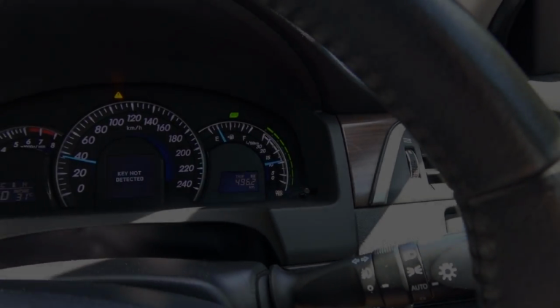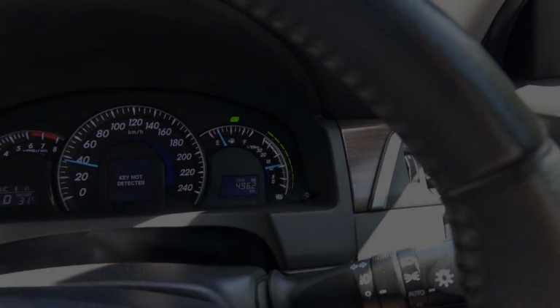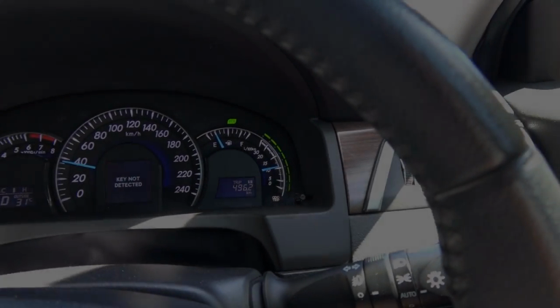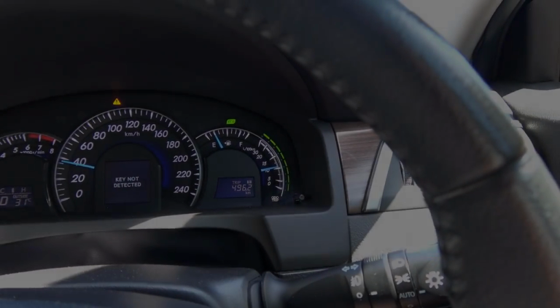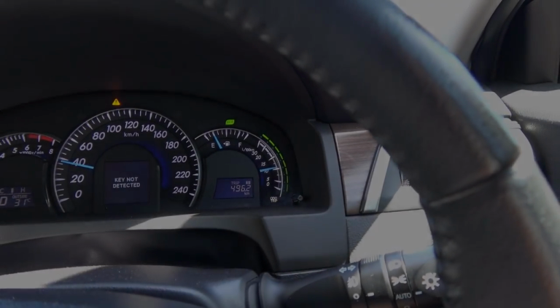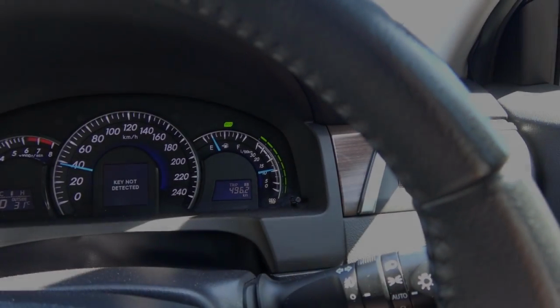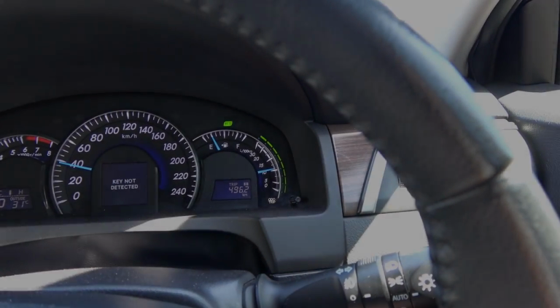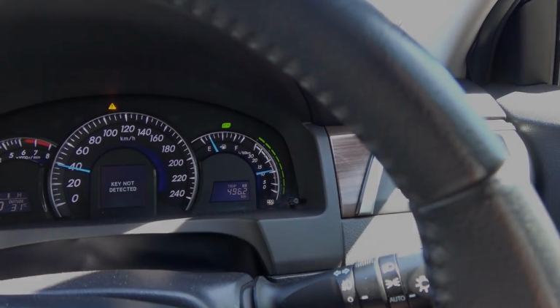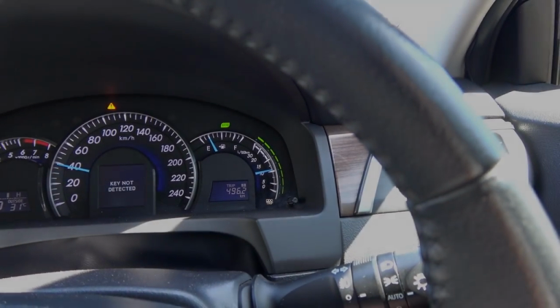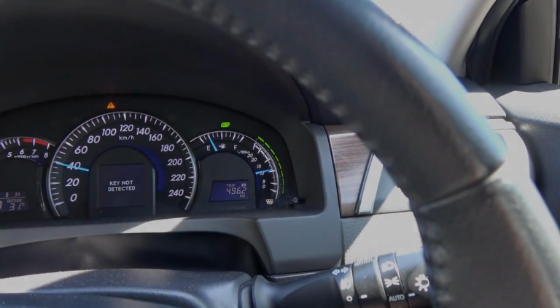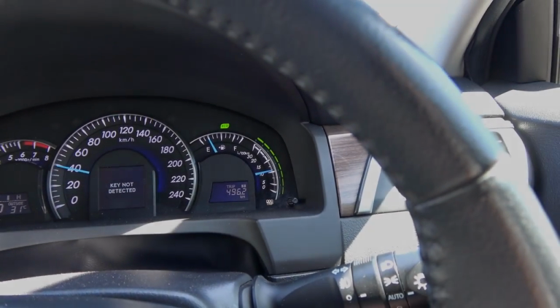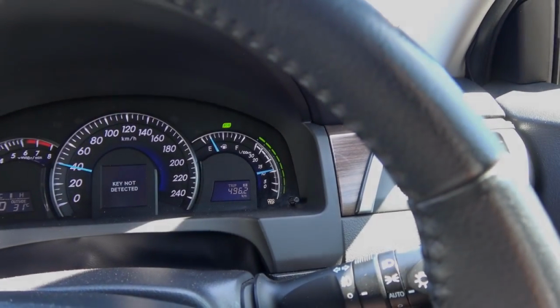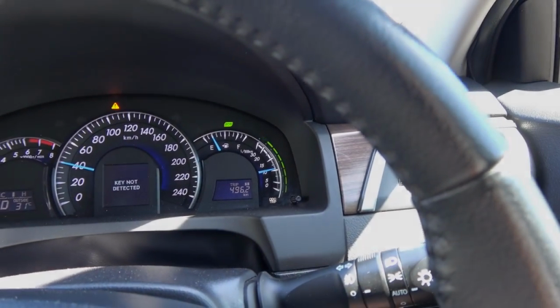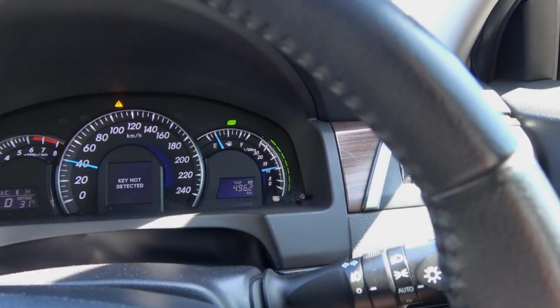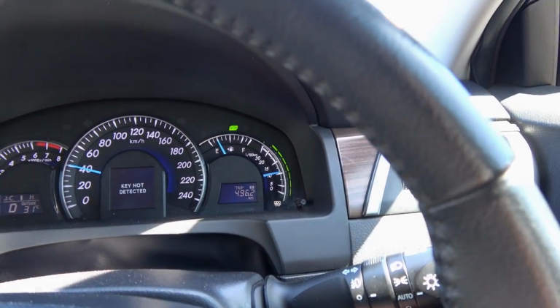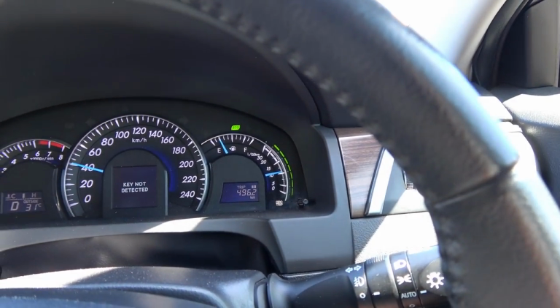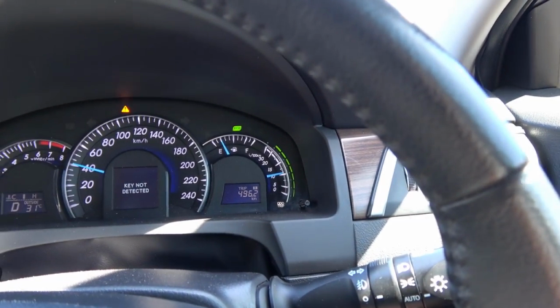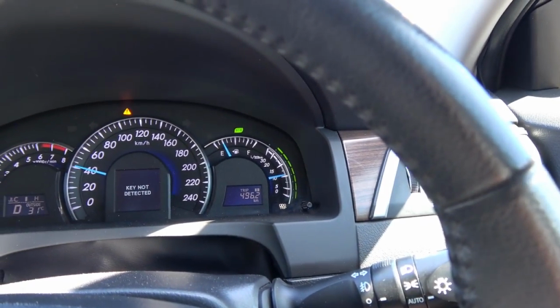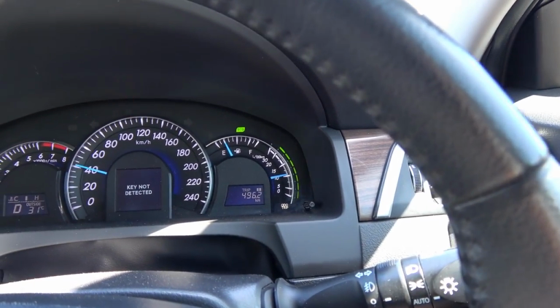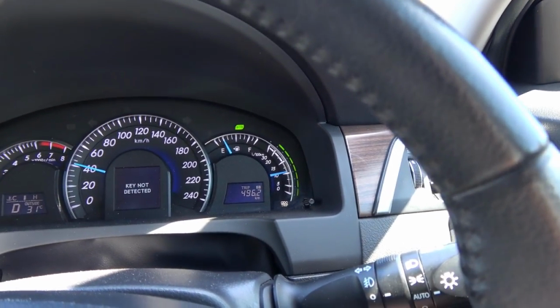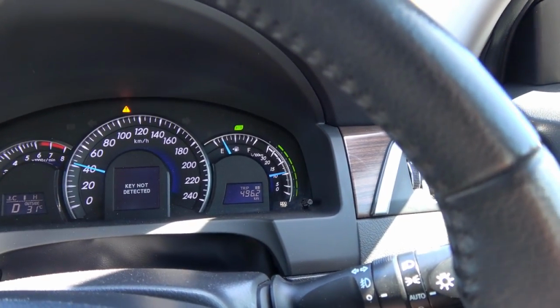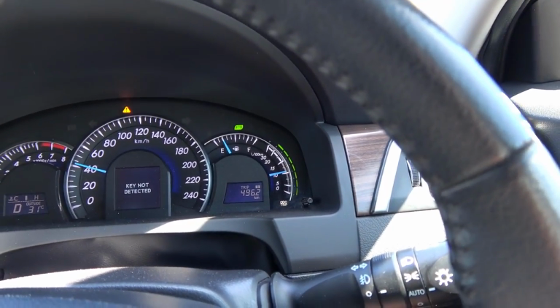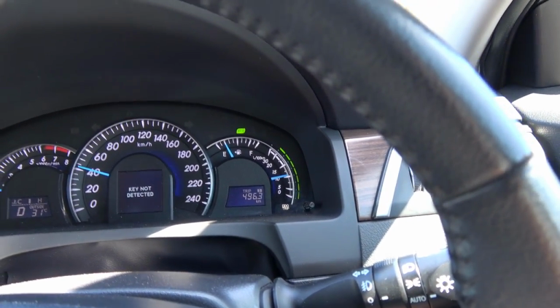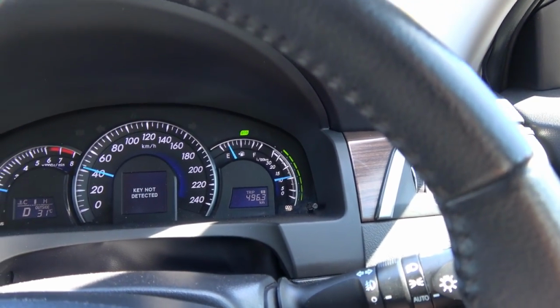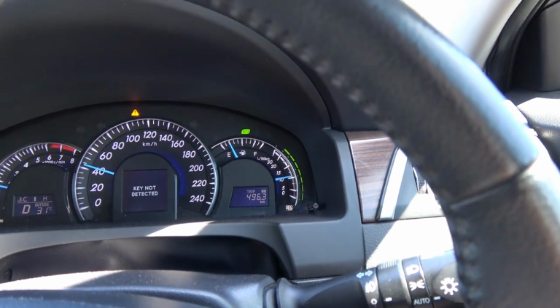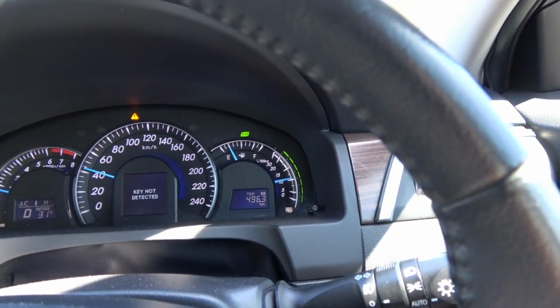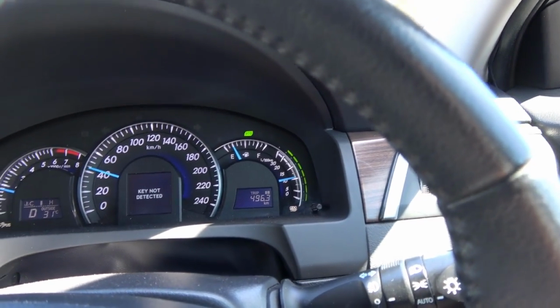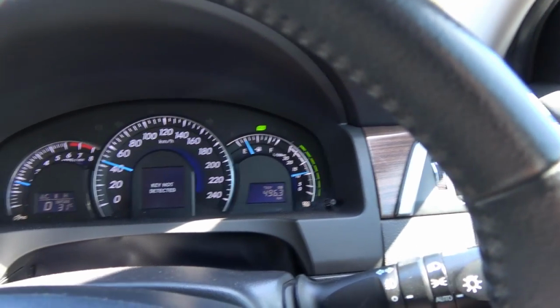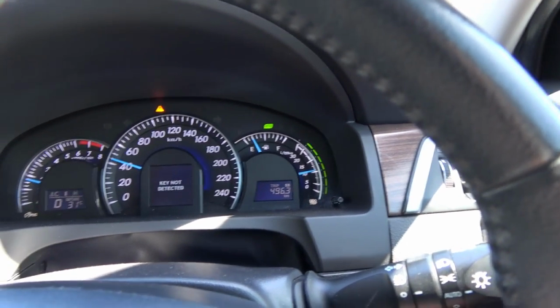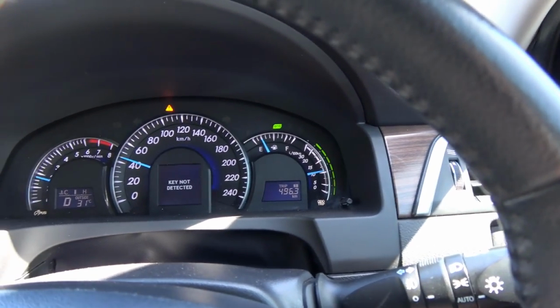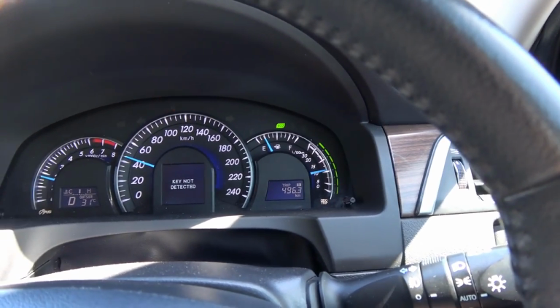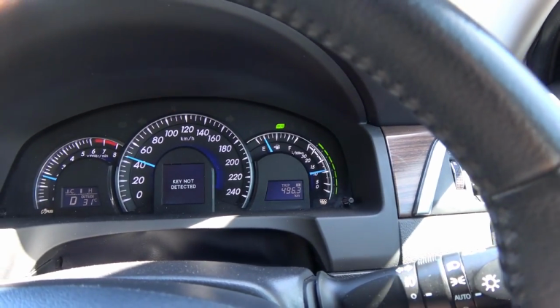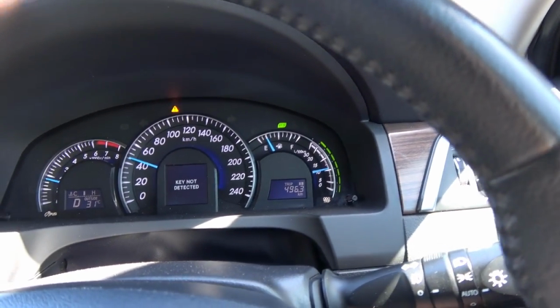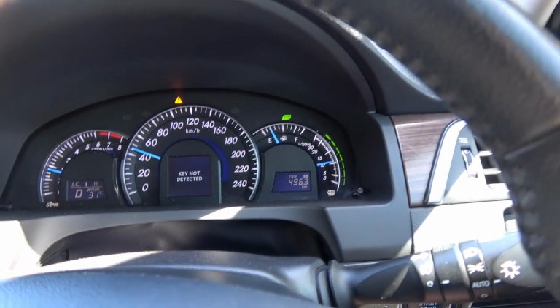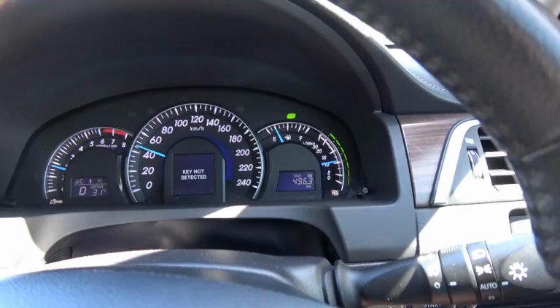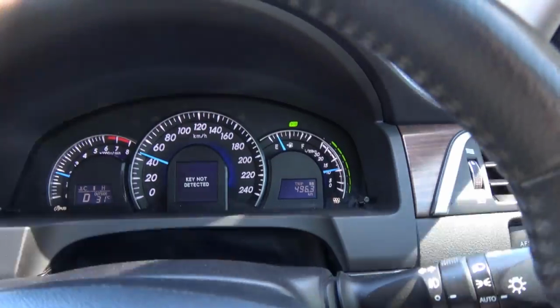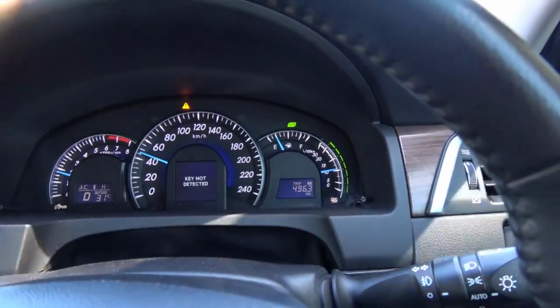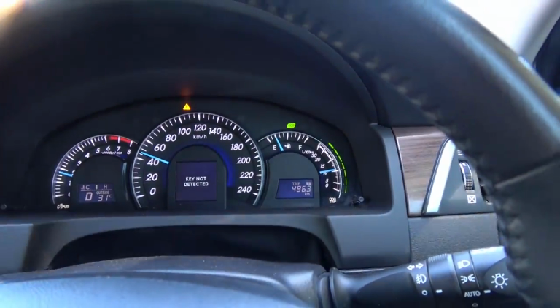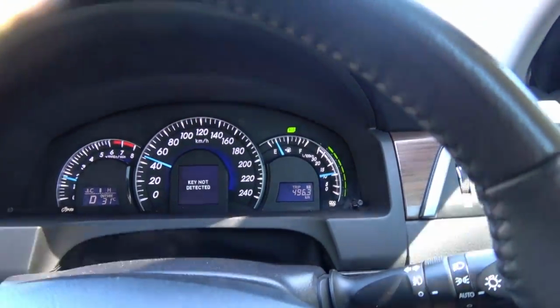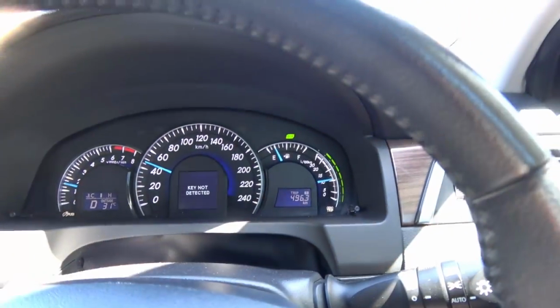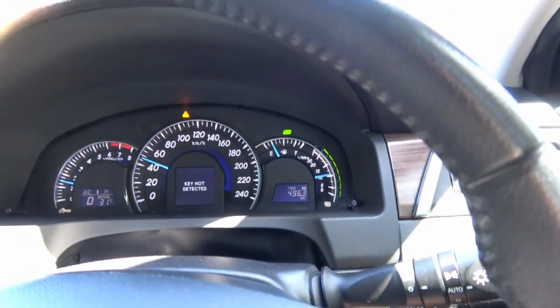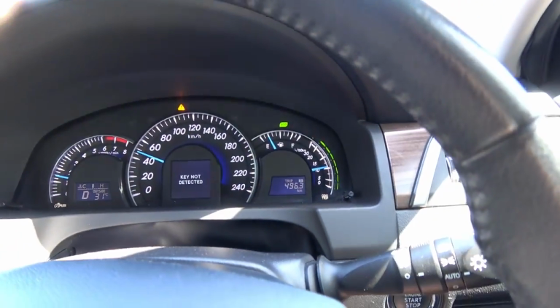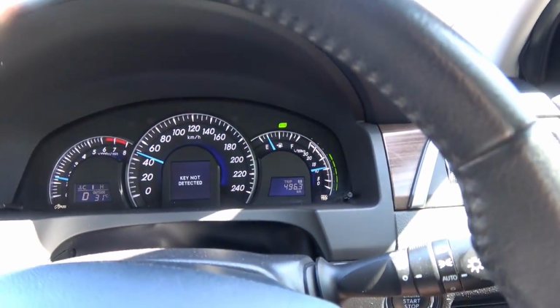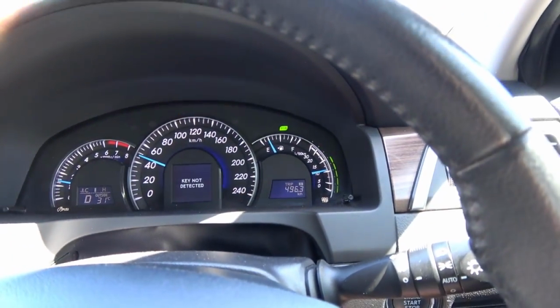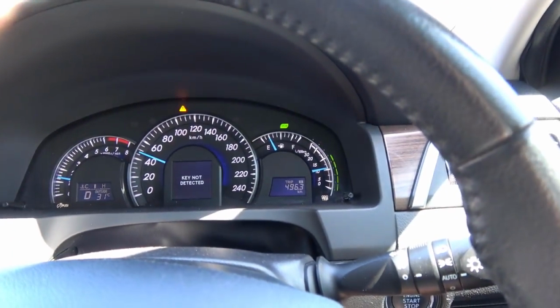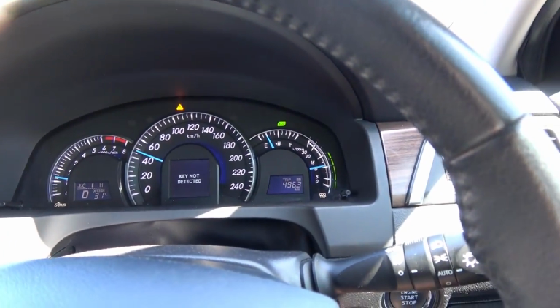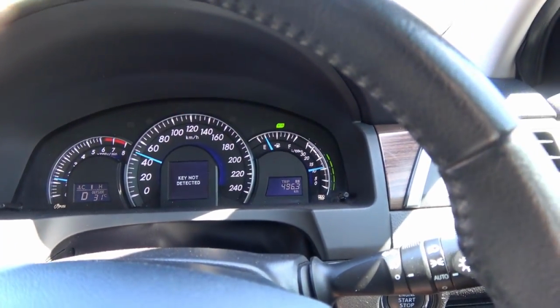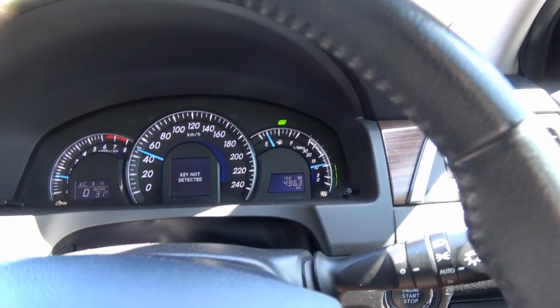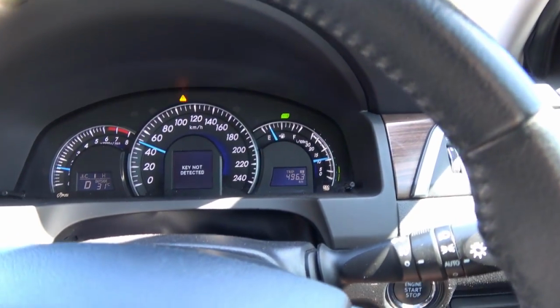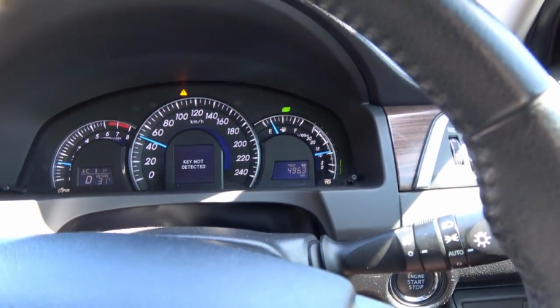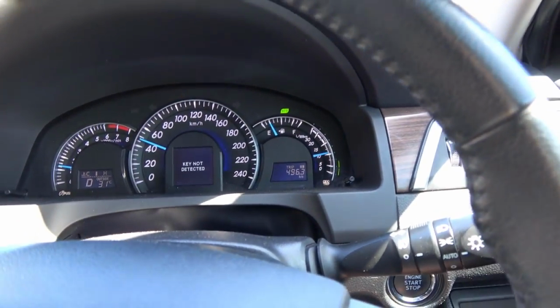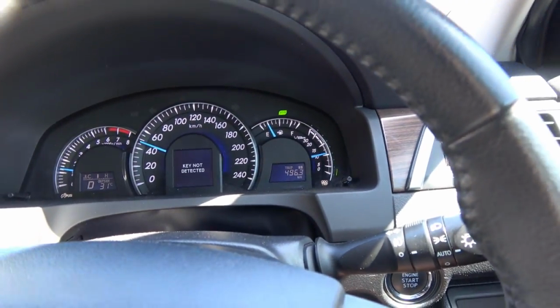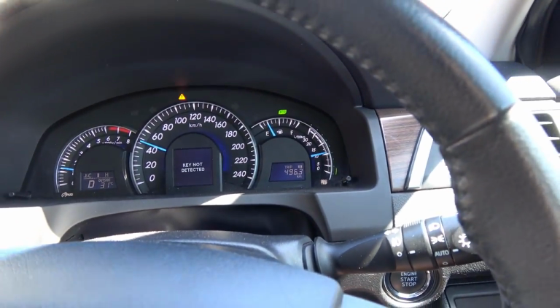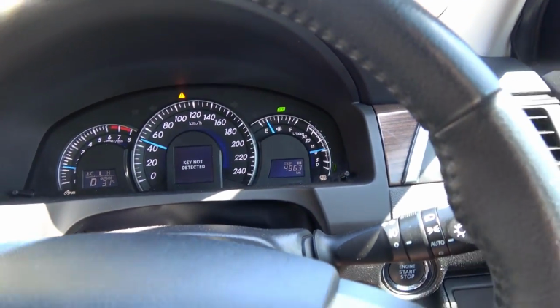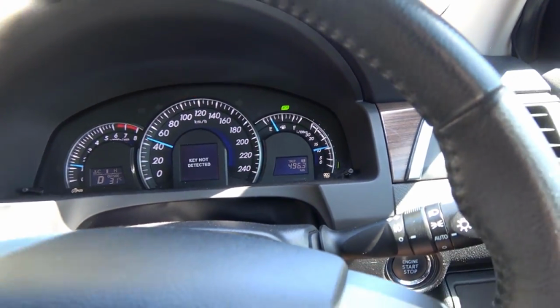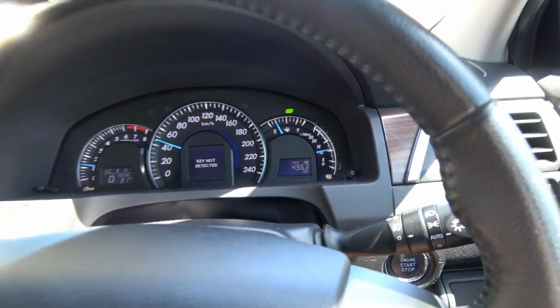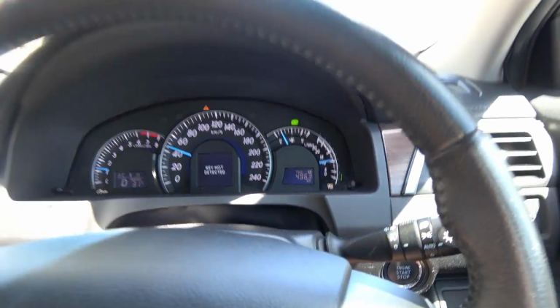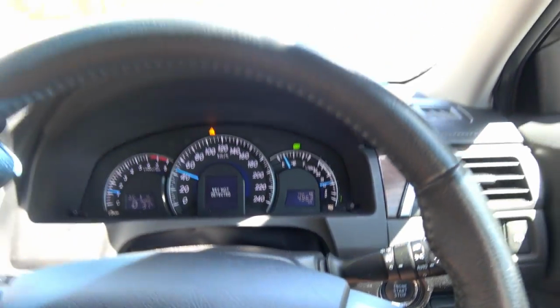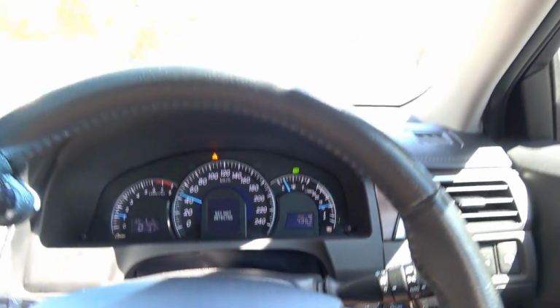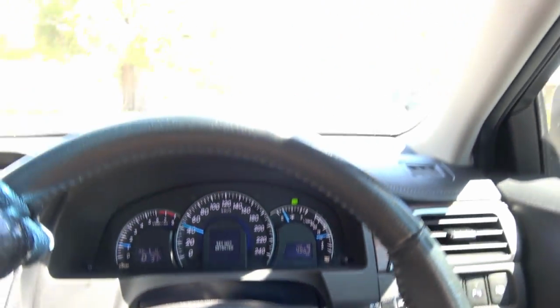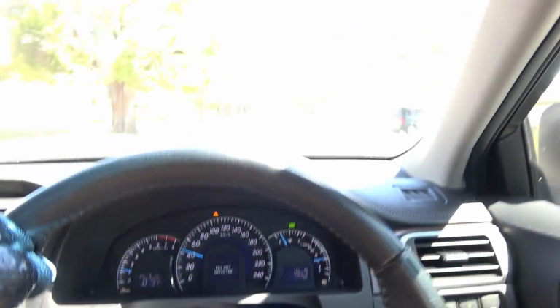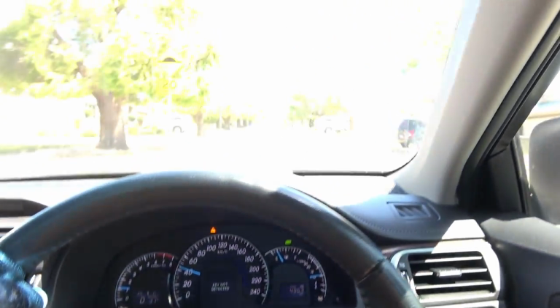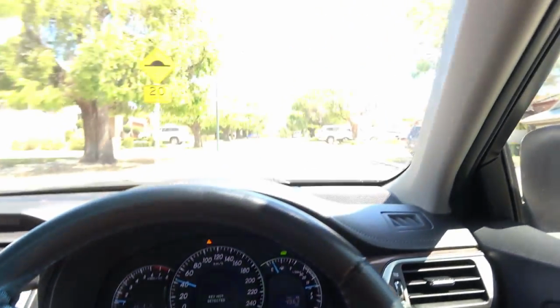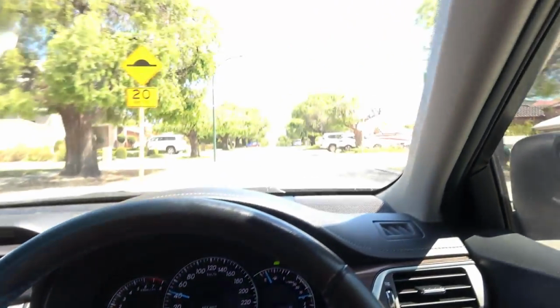Hey guys, how's it going? Today I'm going to find out how far a car with a keyless entry can be driven without the actual key fob.